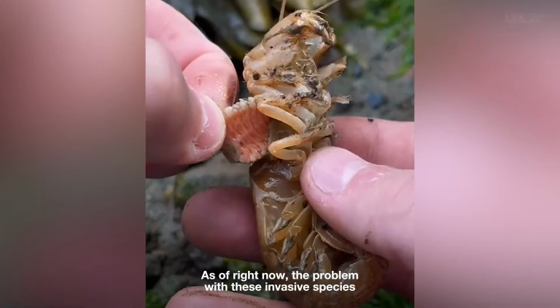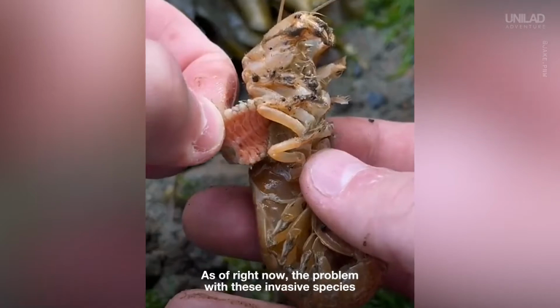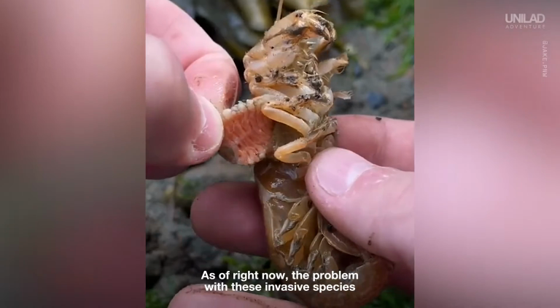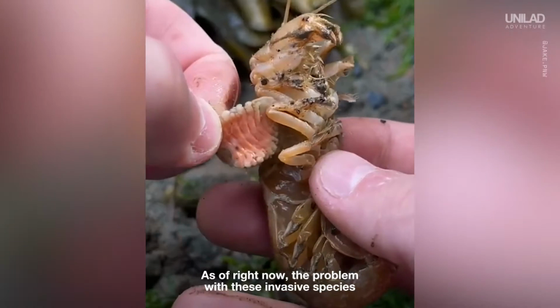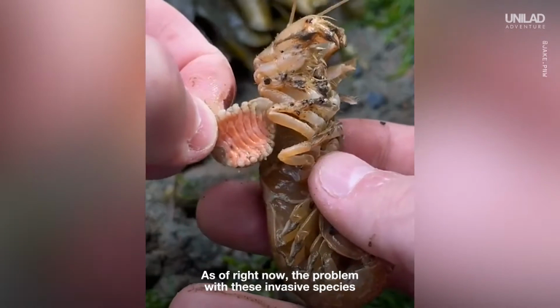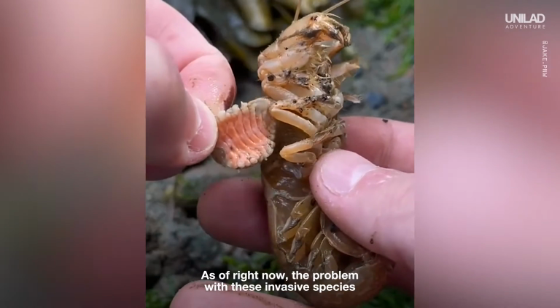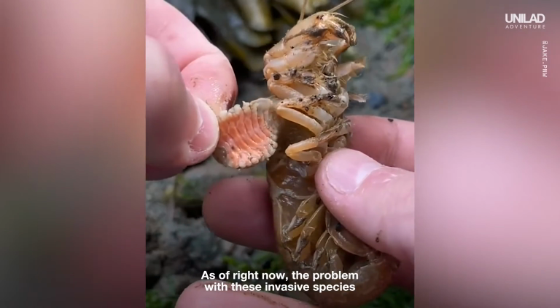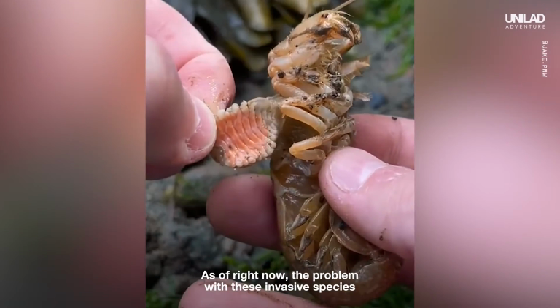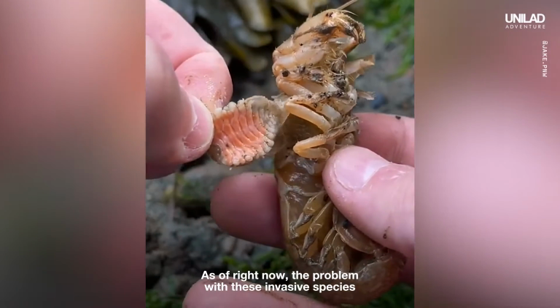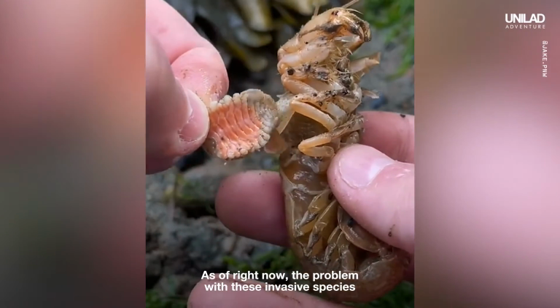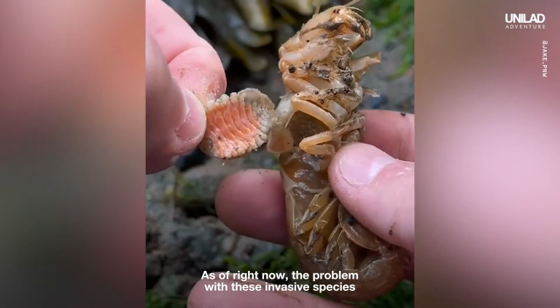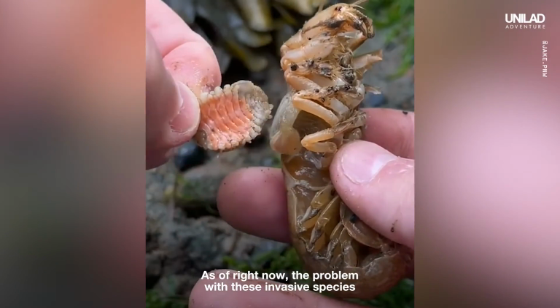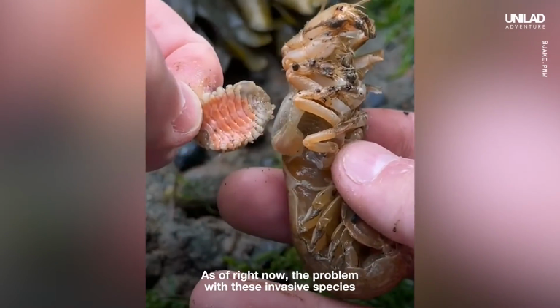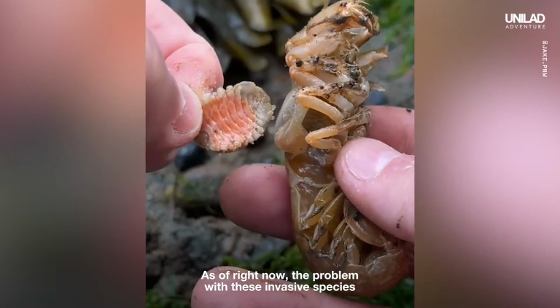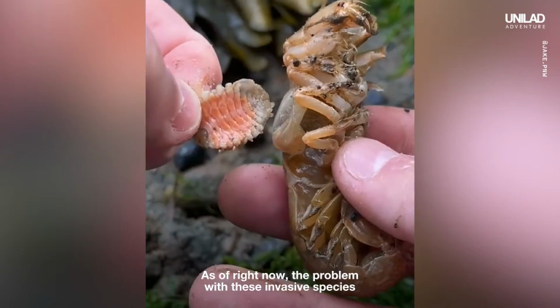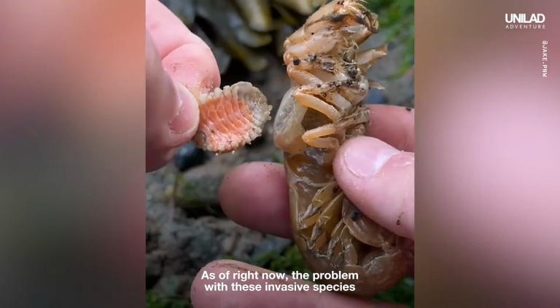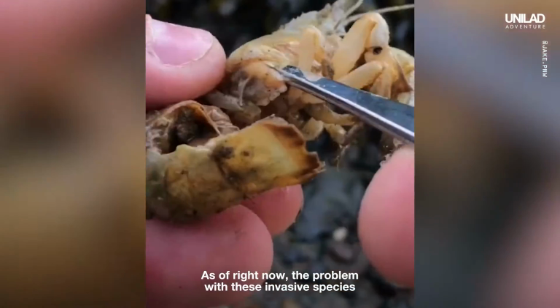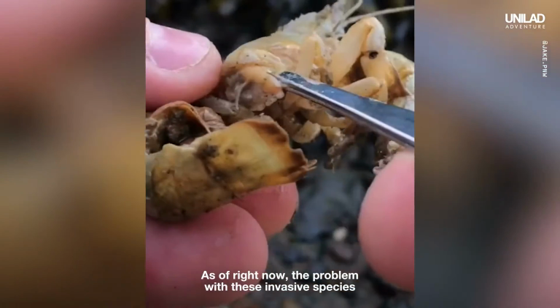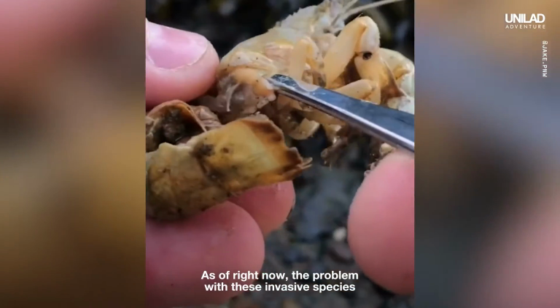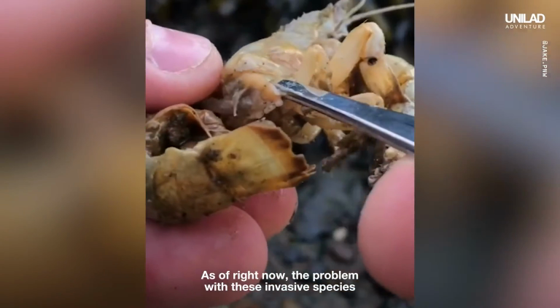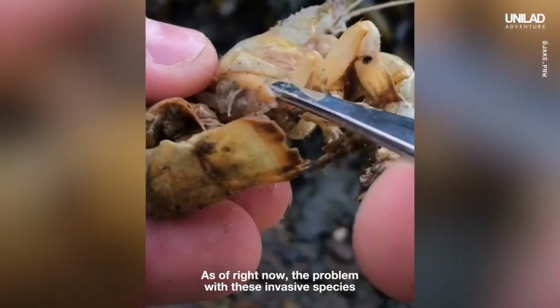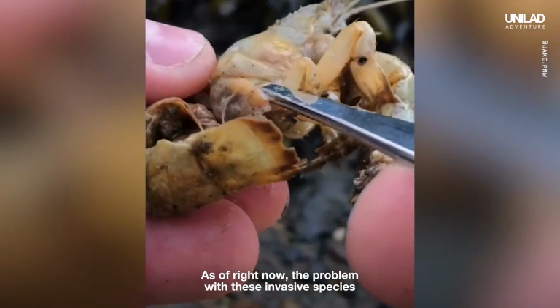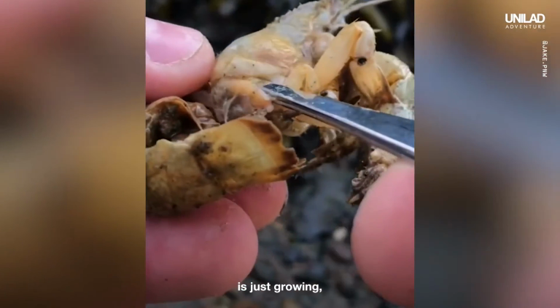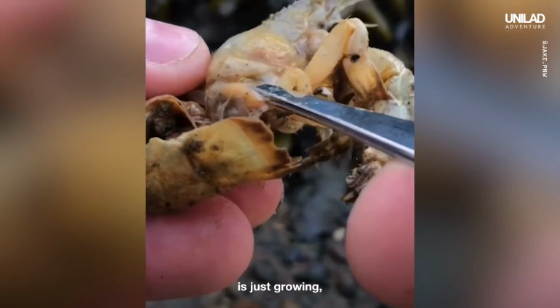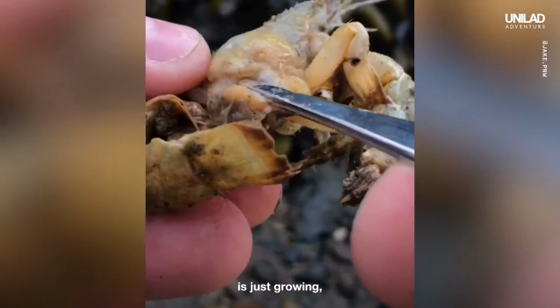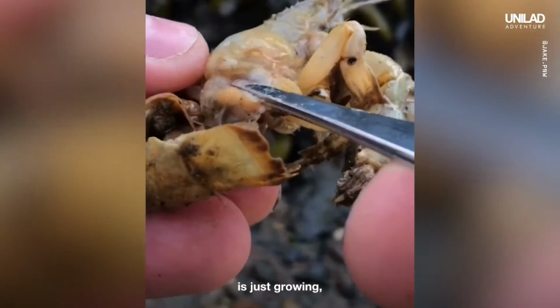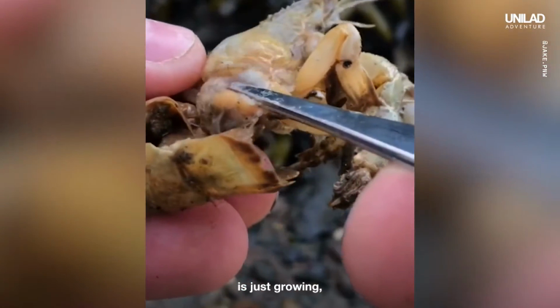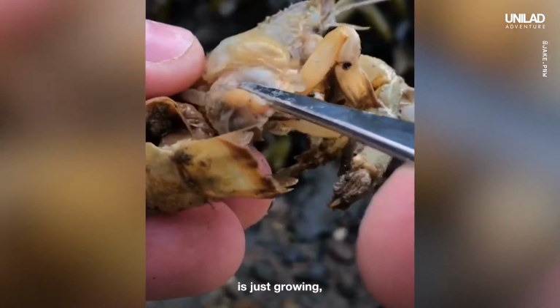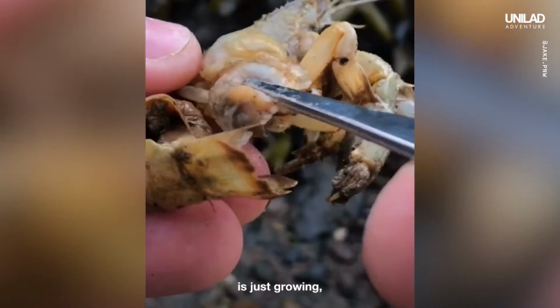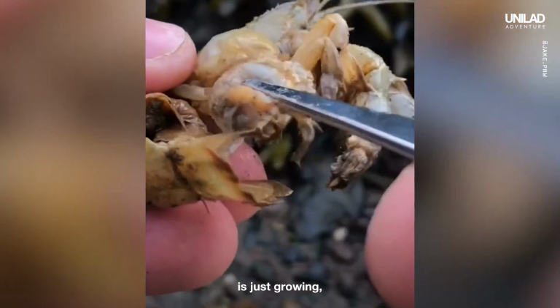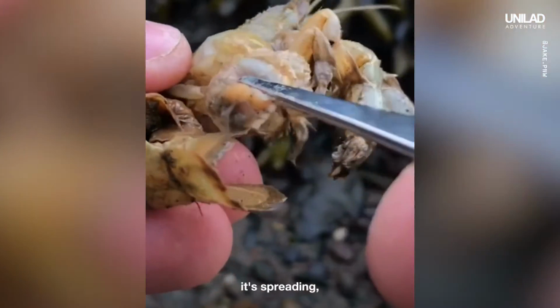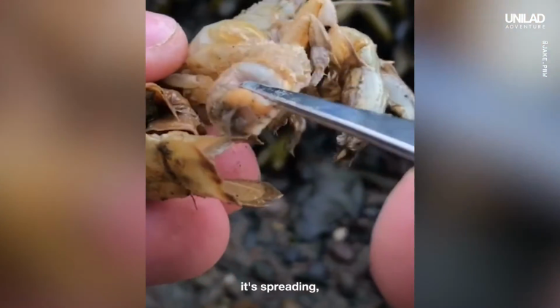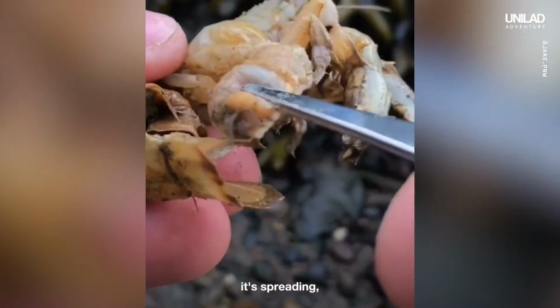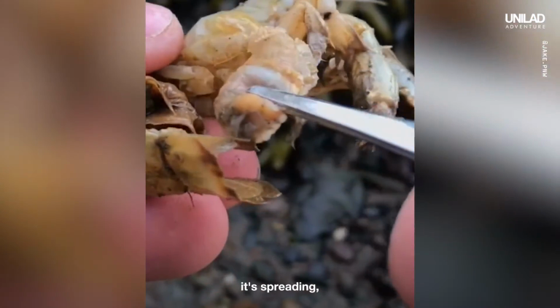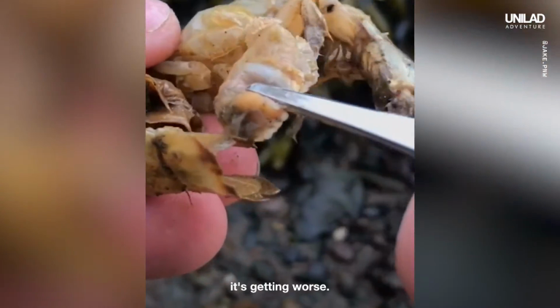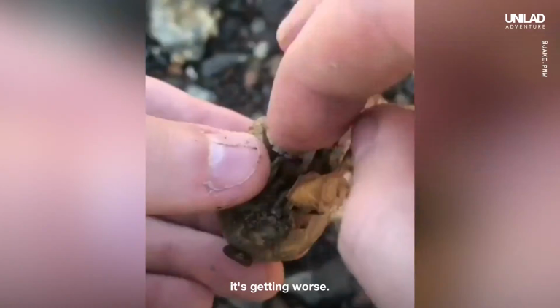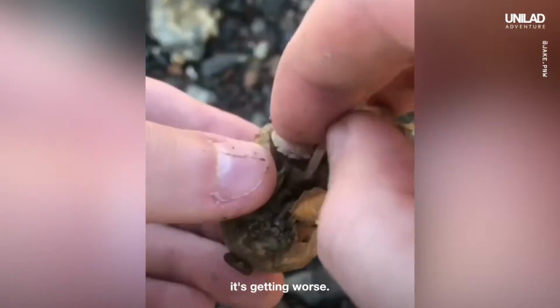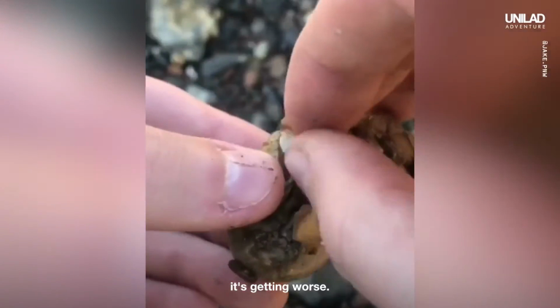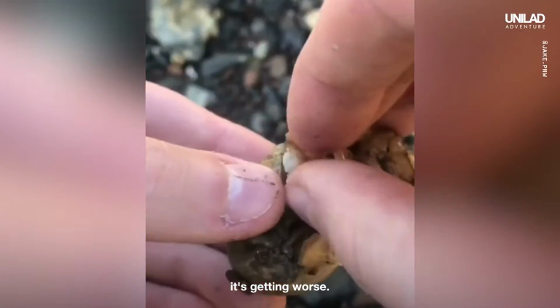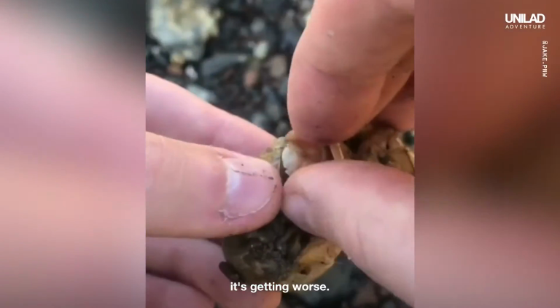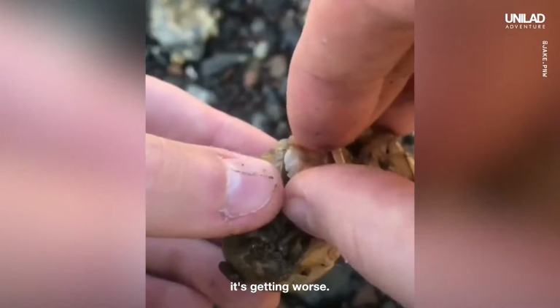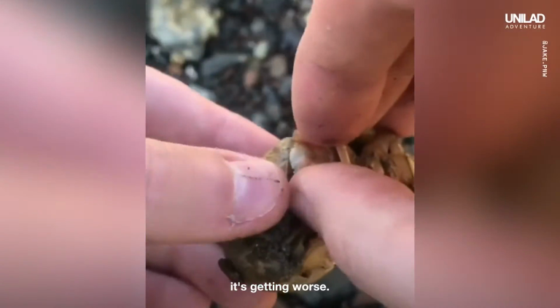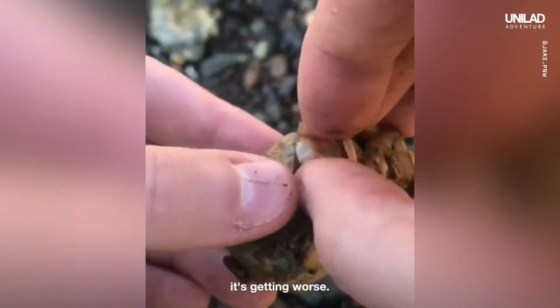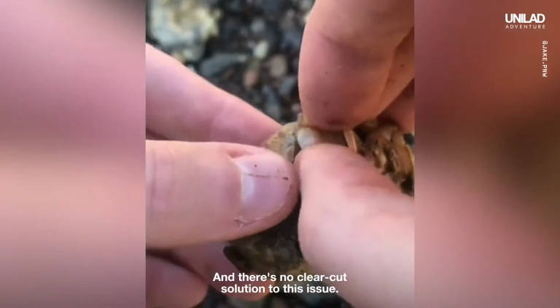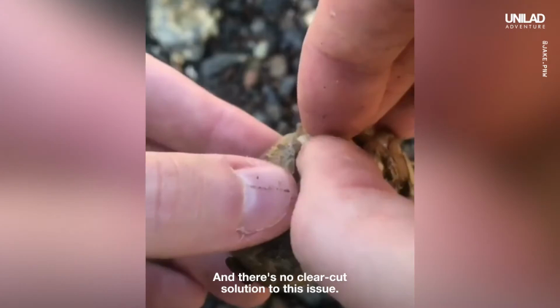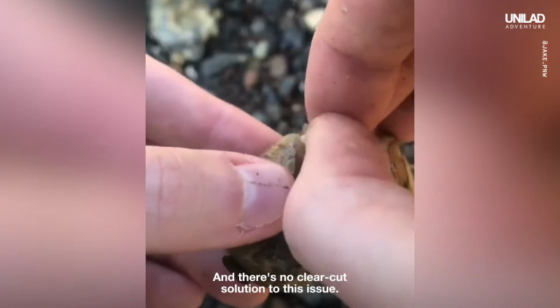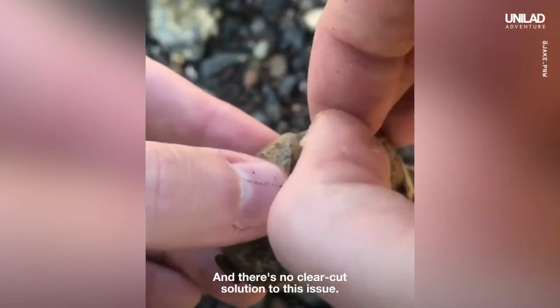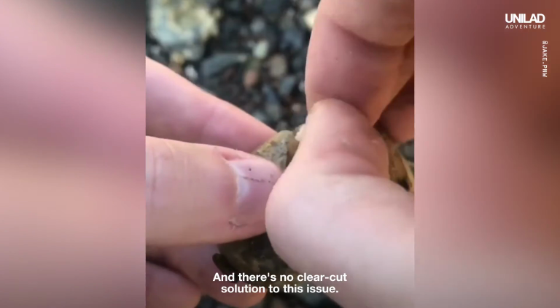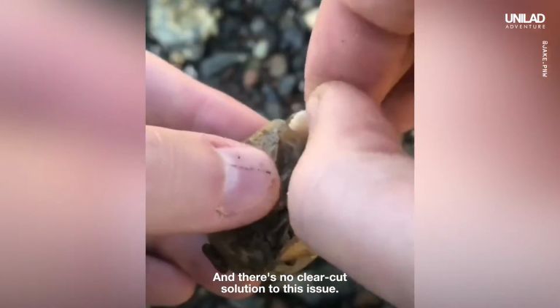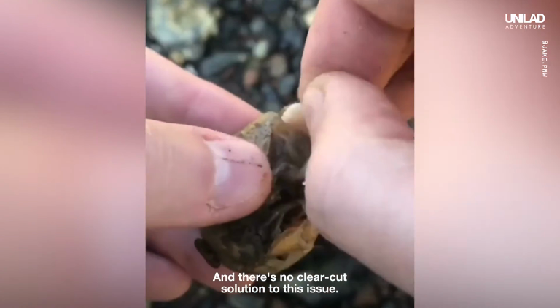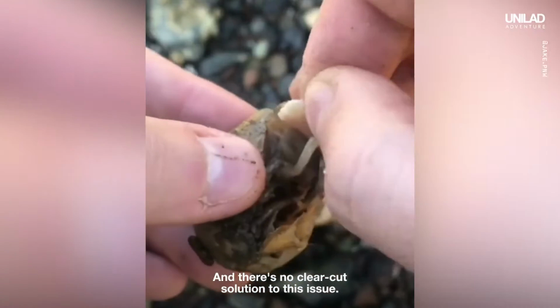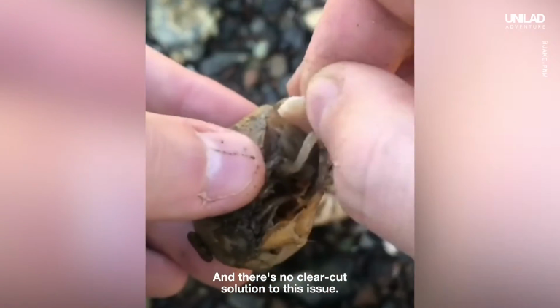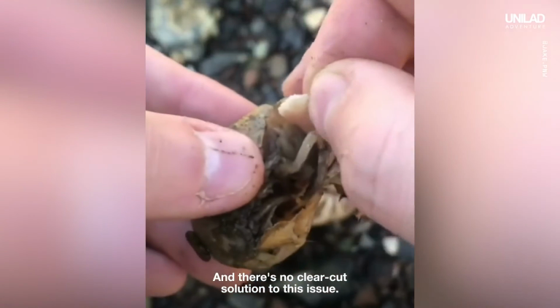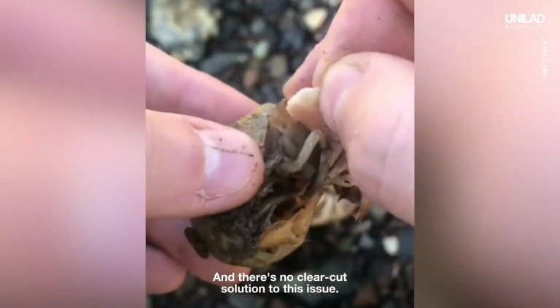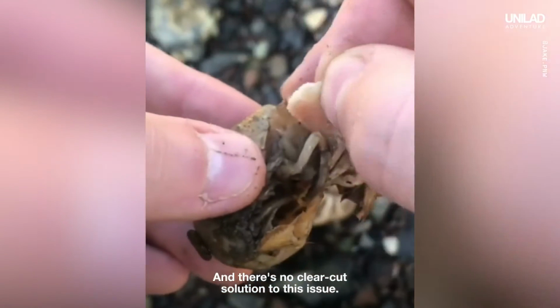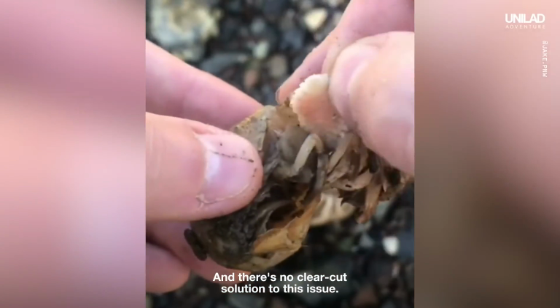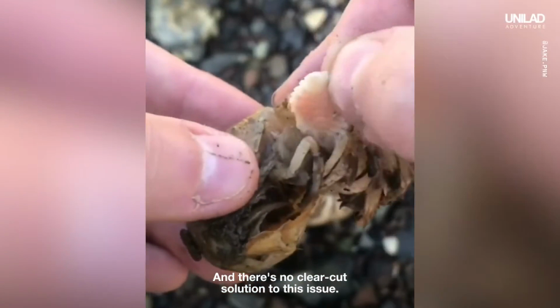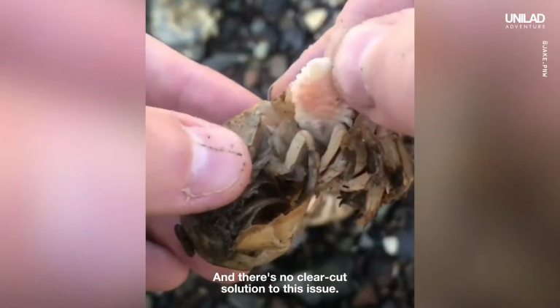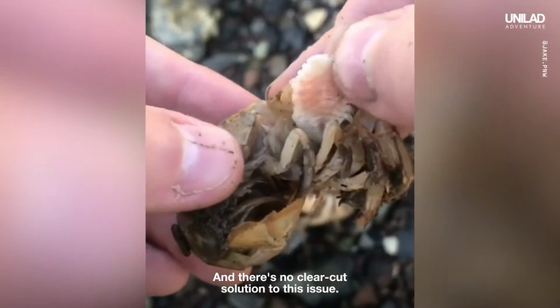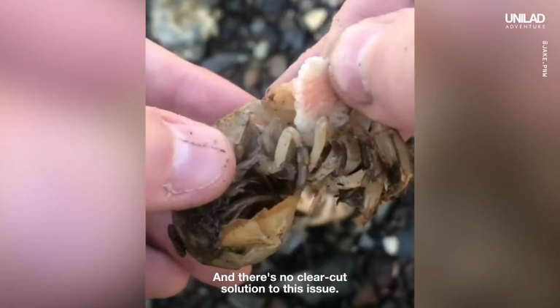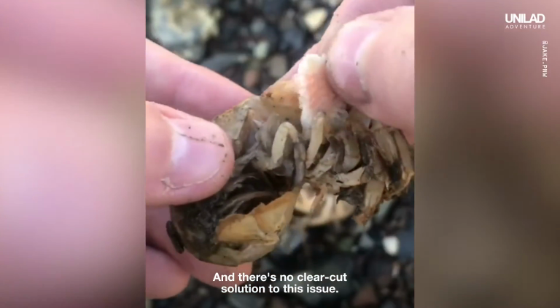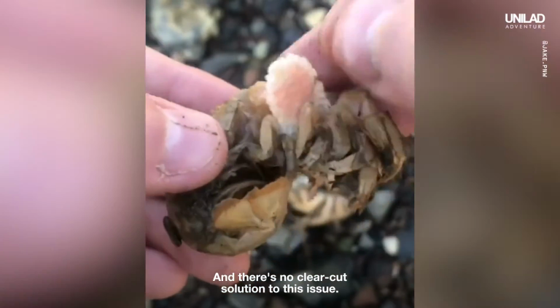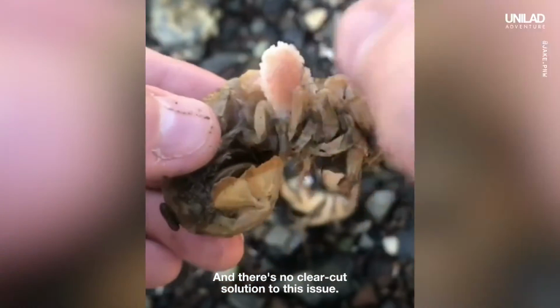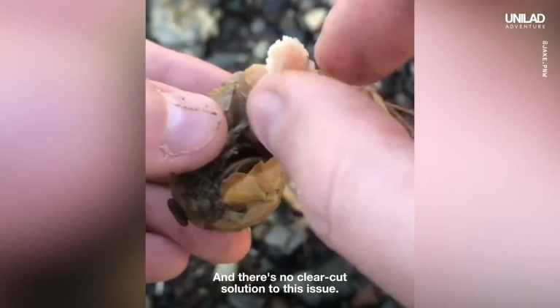As of right now, the problem with these invasive species is just growing — it's spreading, it's getting worse, and there's no clear-cut solution to this issue.